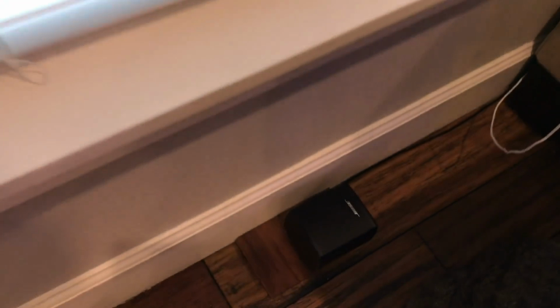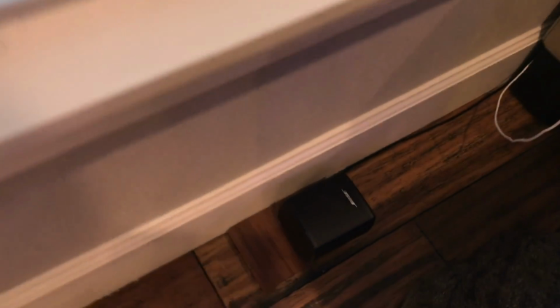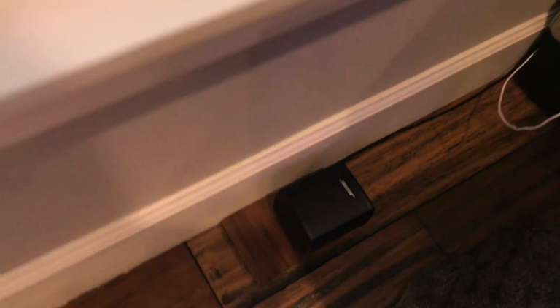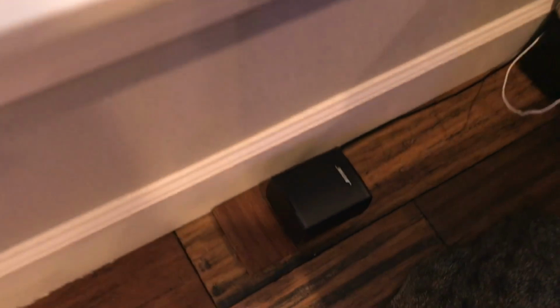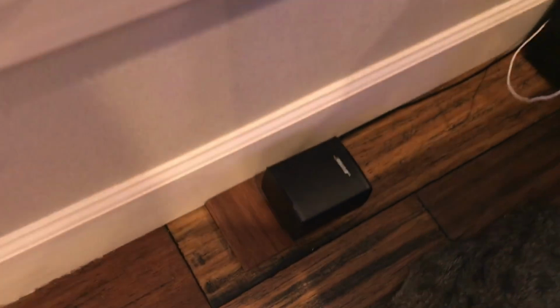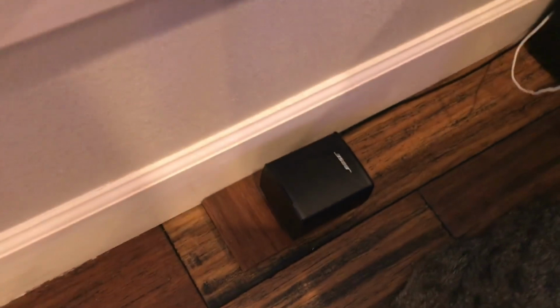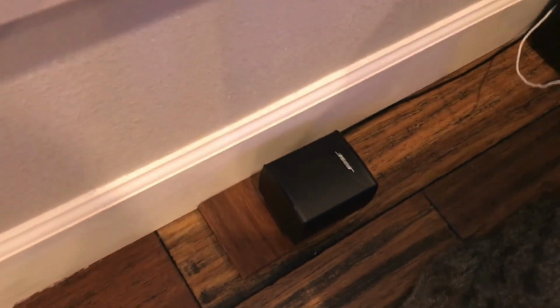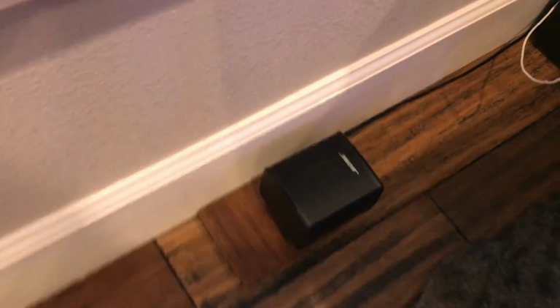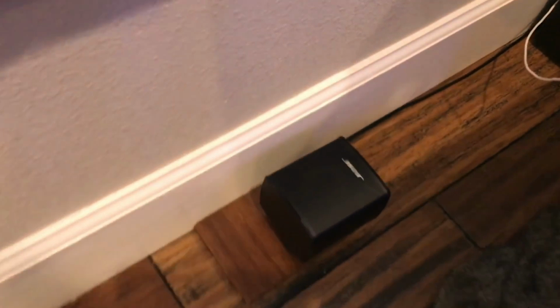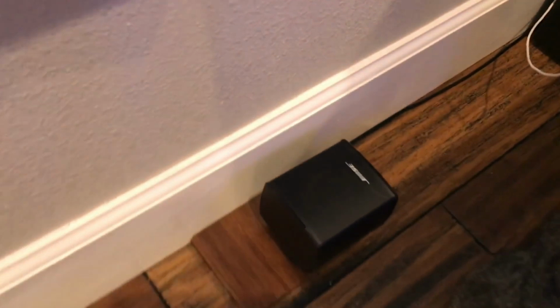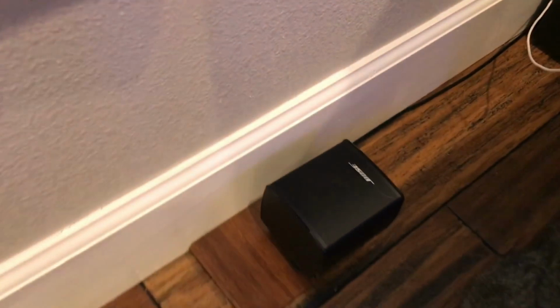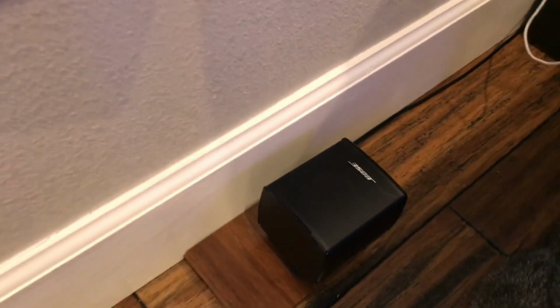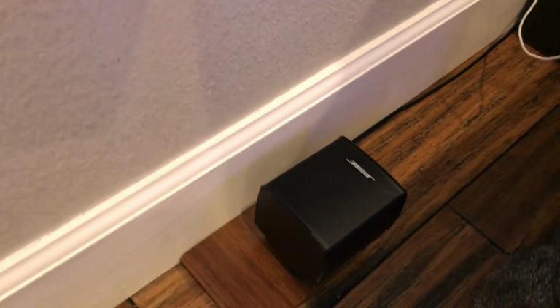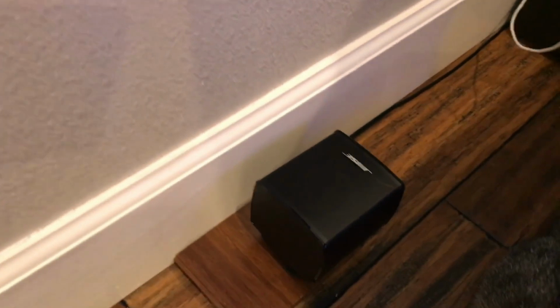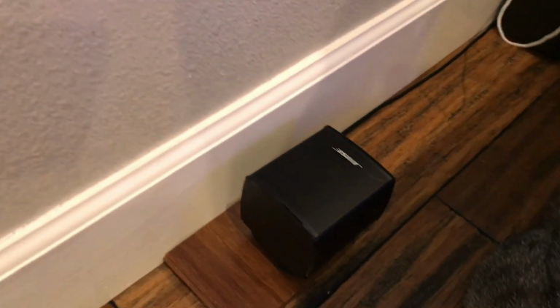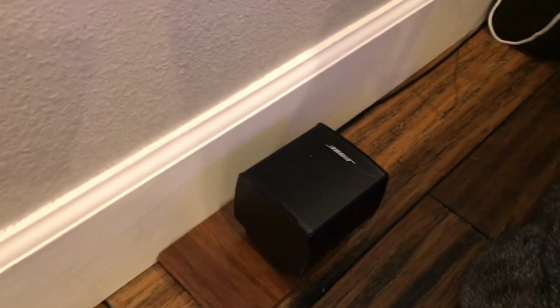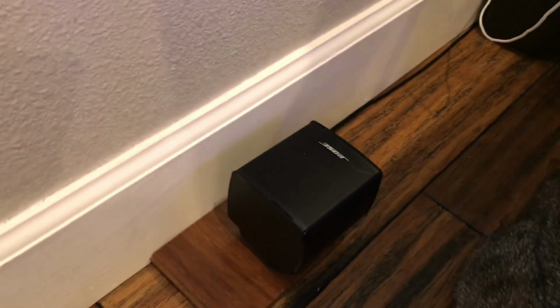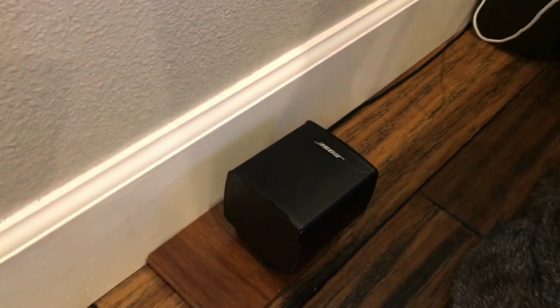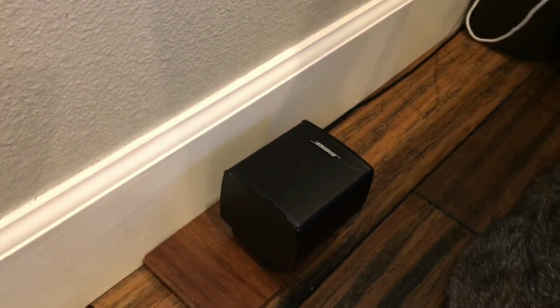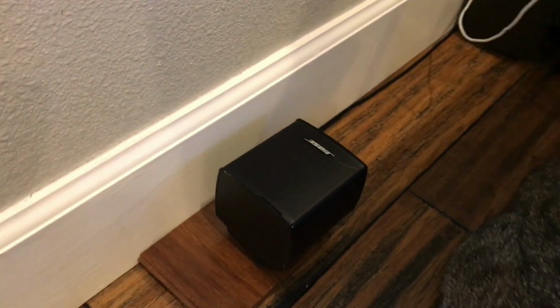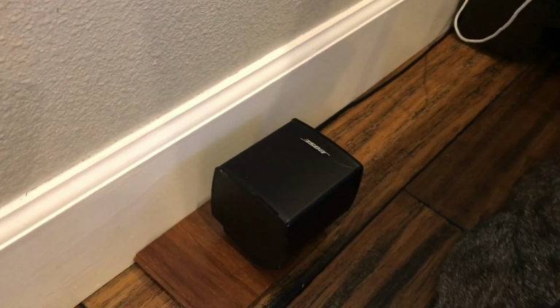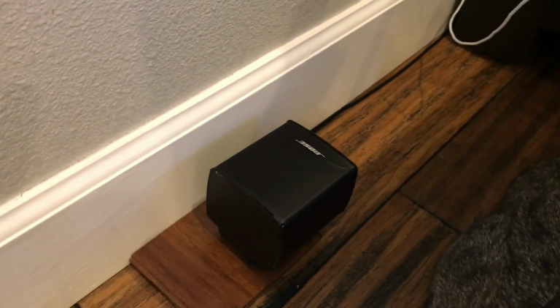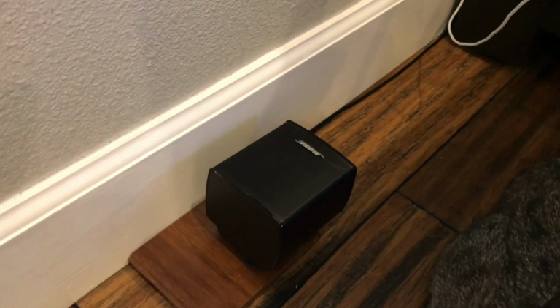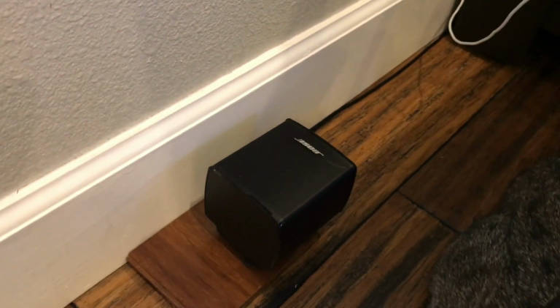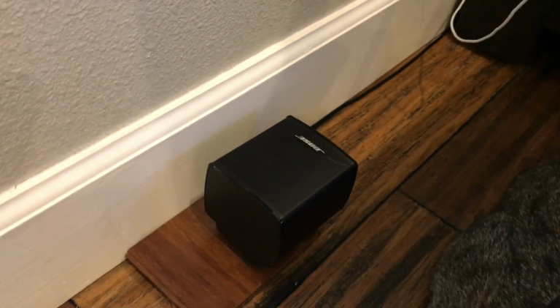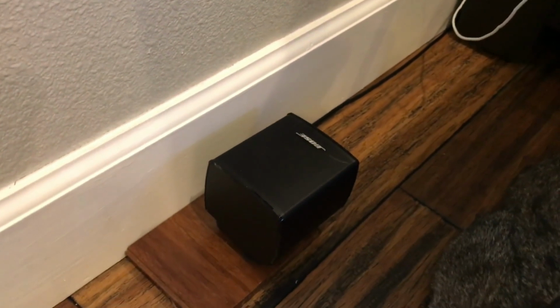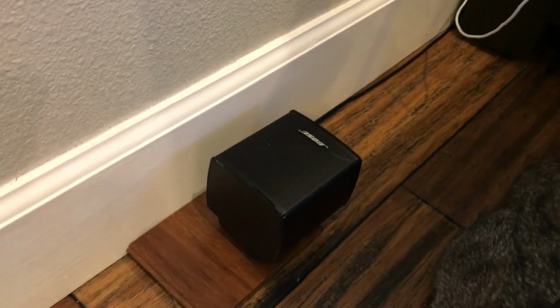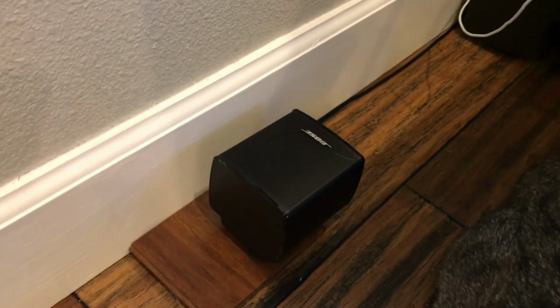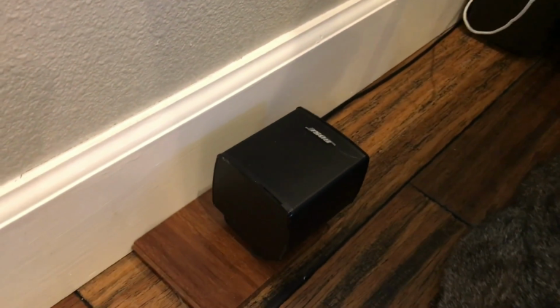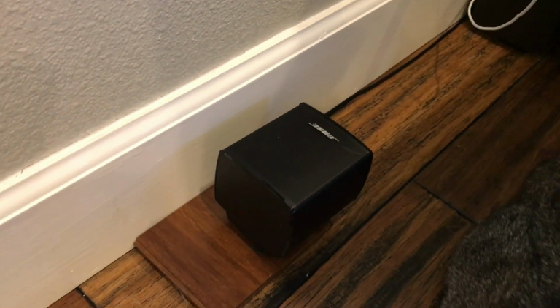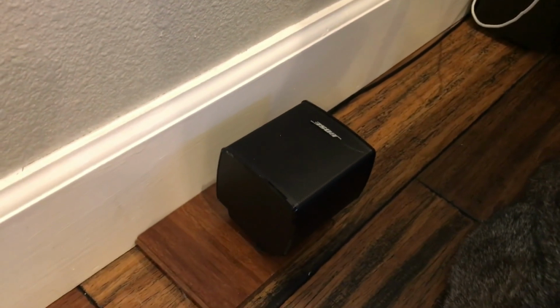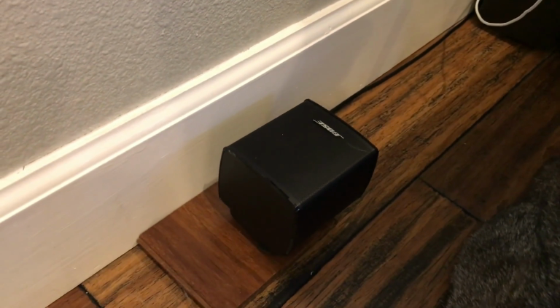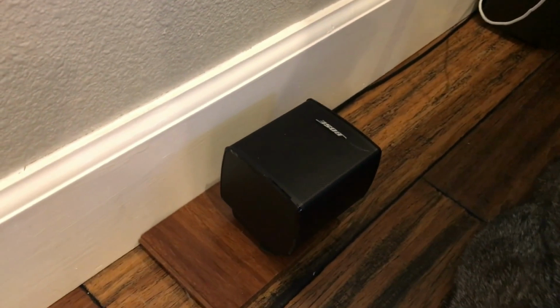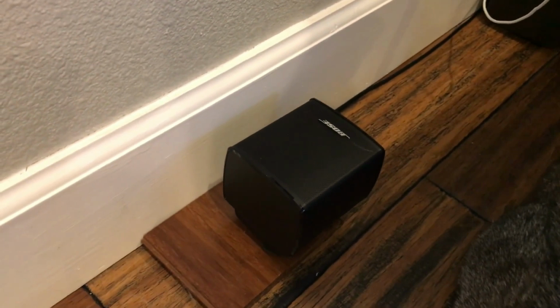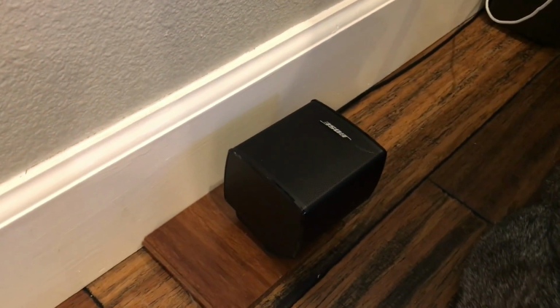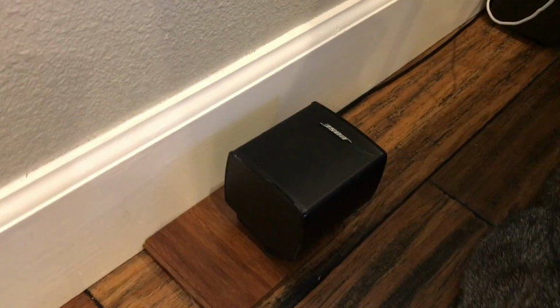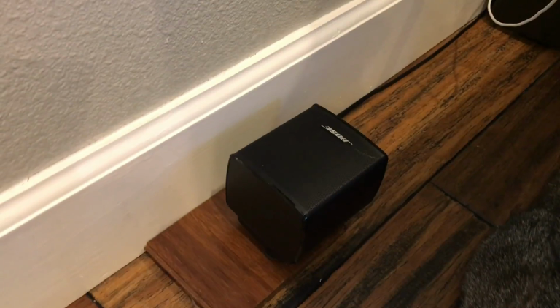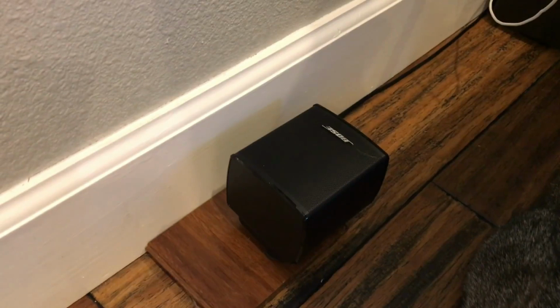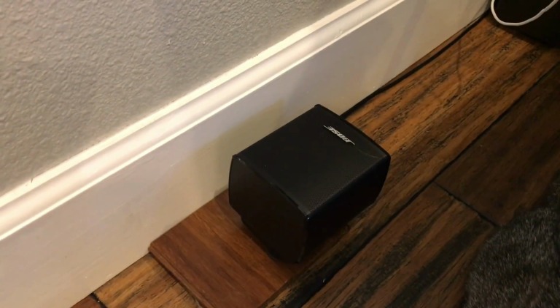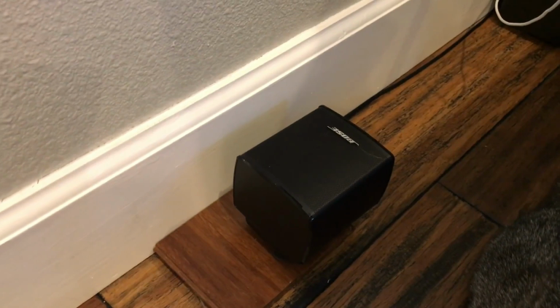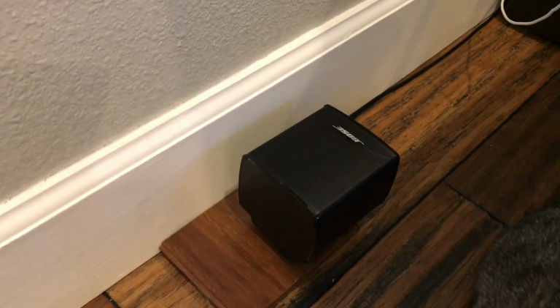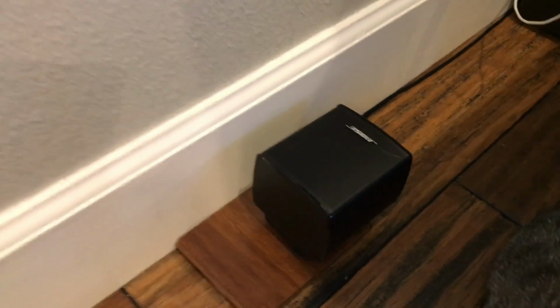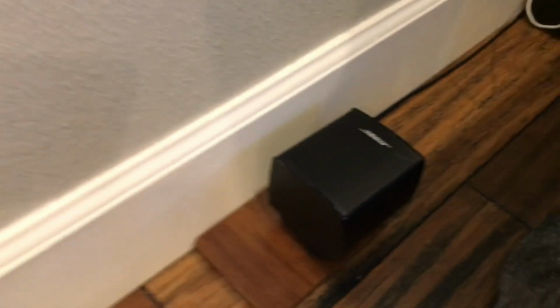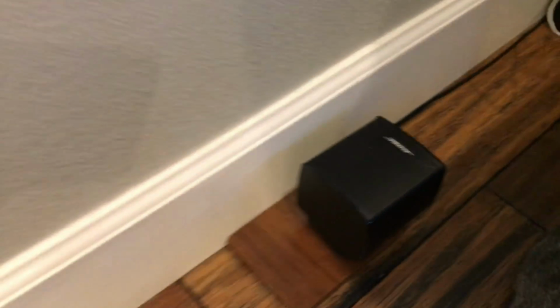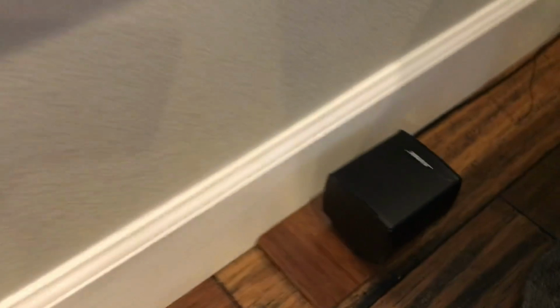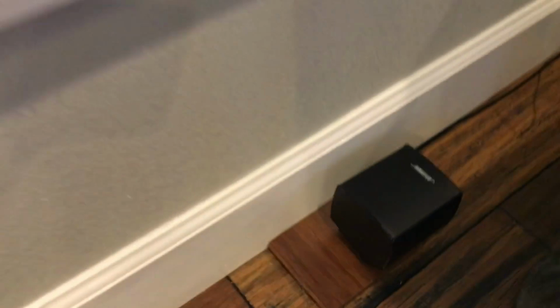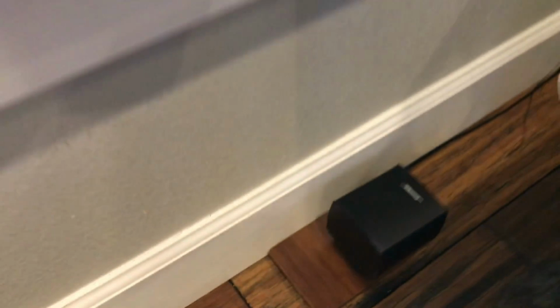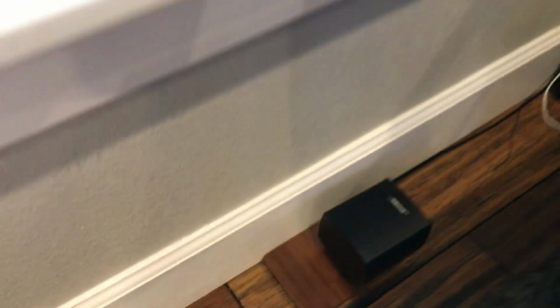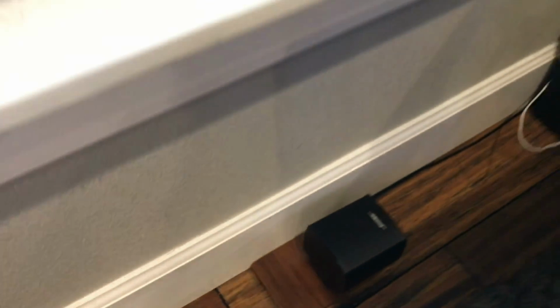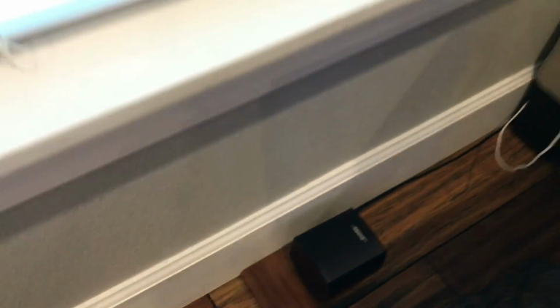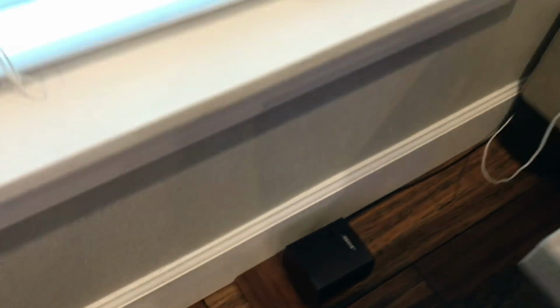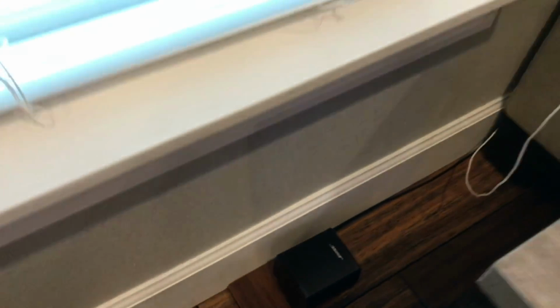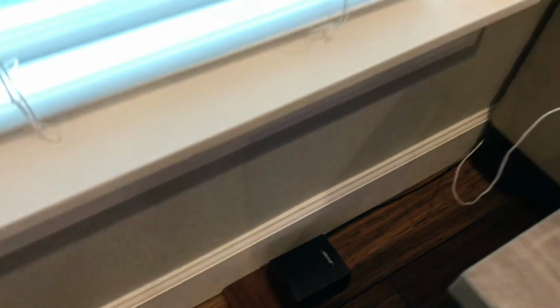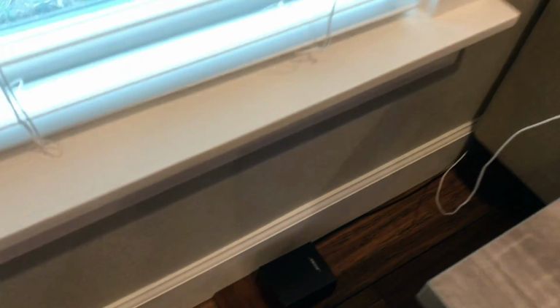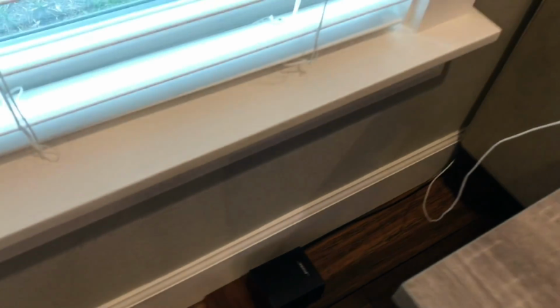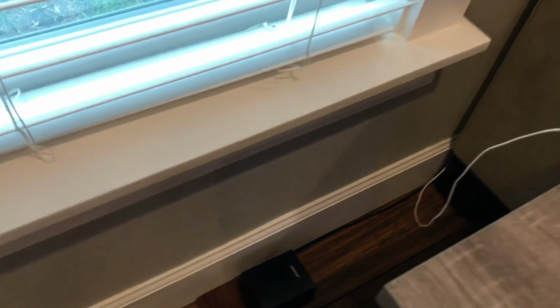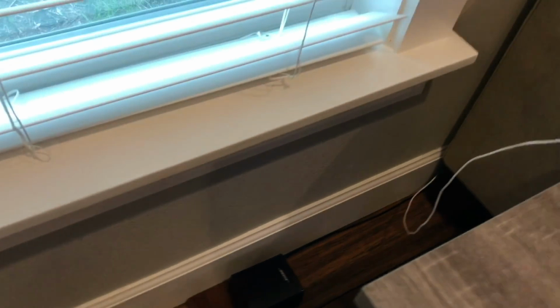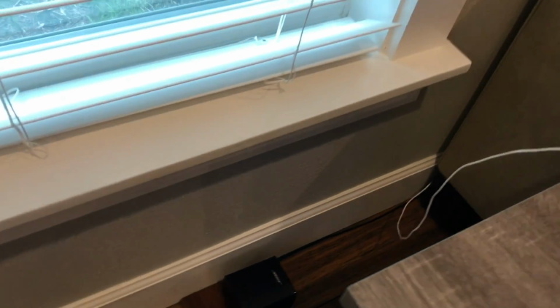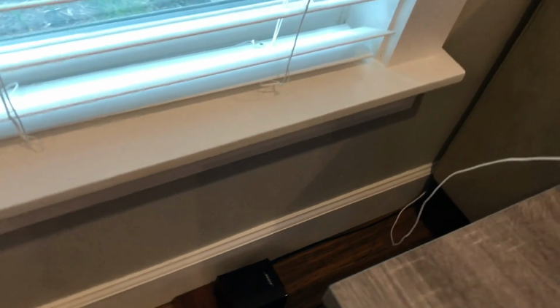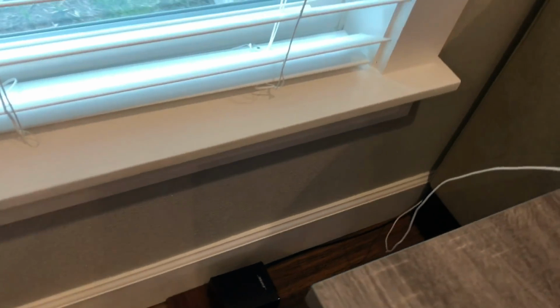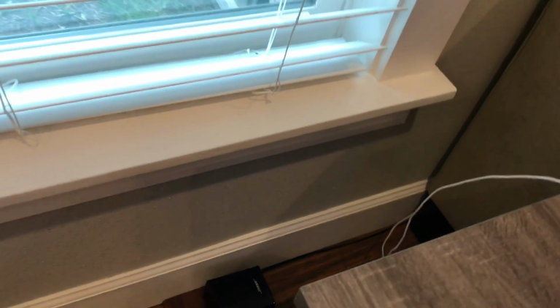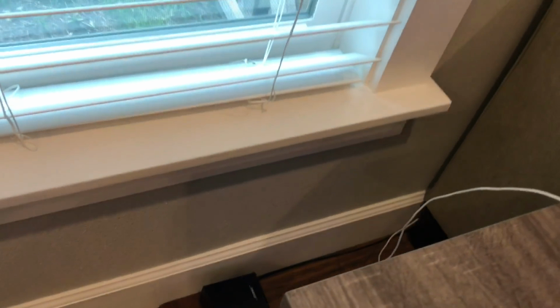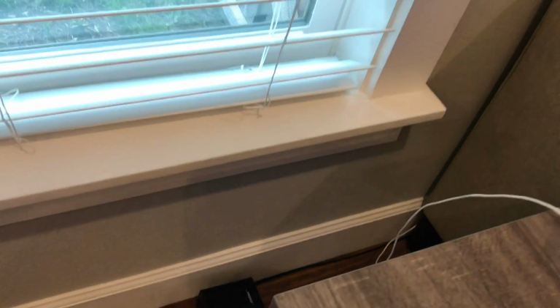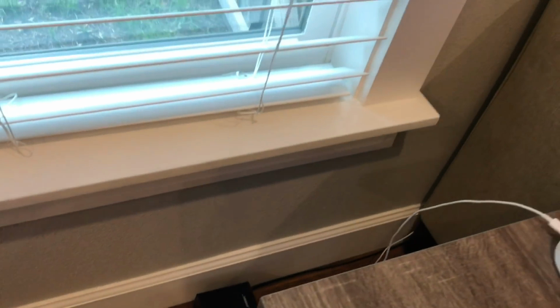These are the surround speakers. I have them shooting up from the back of the wall.